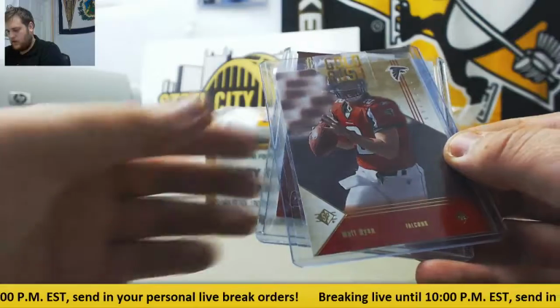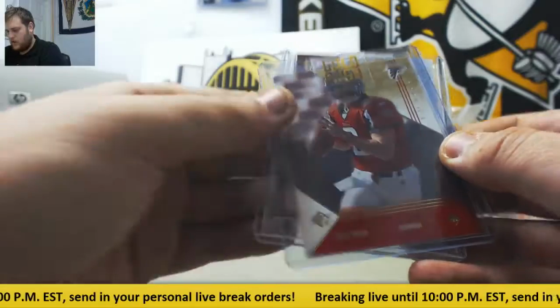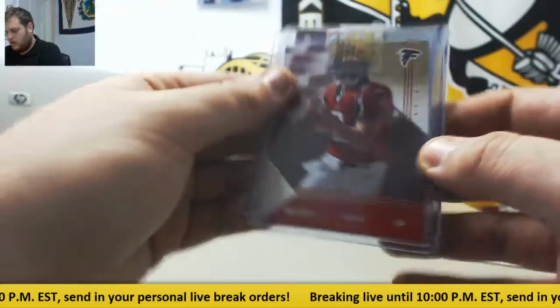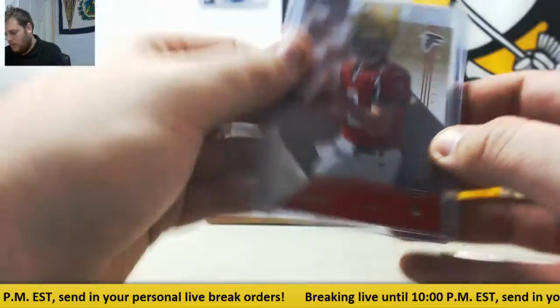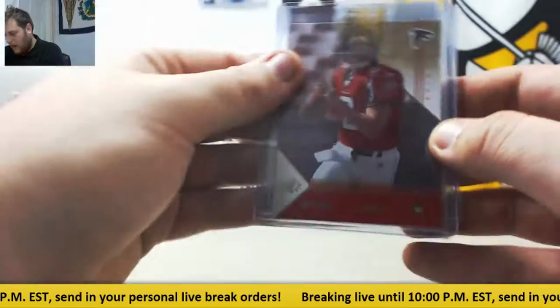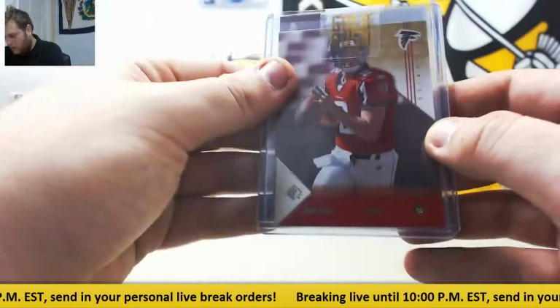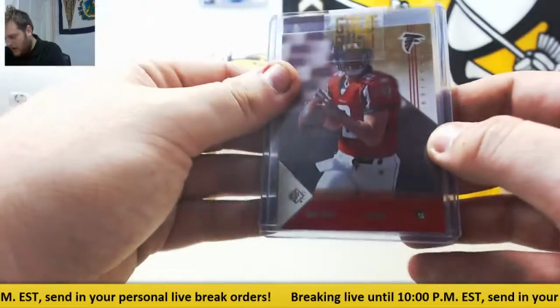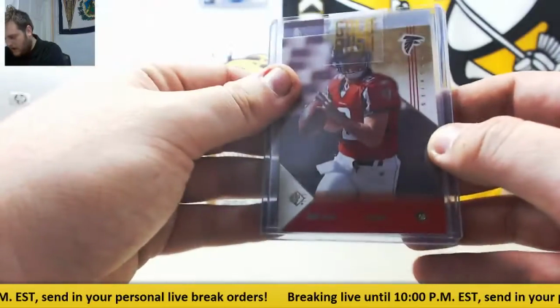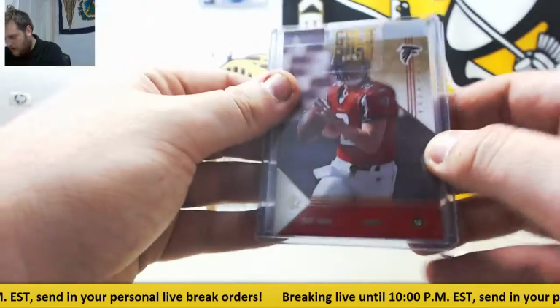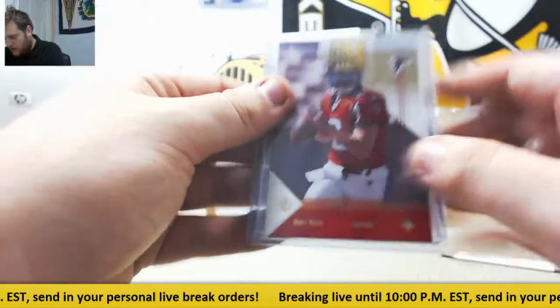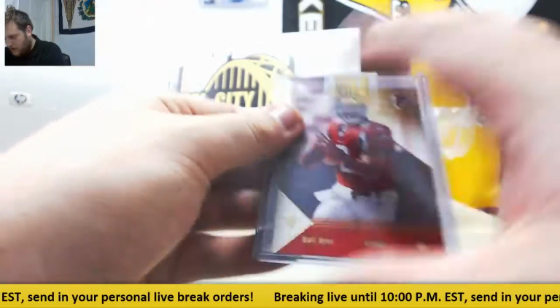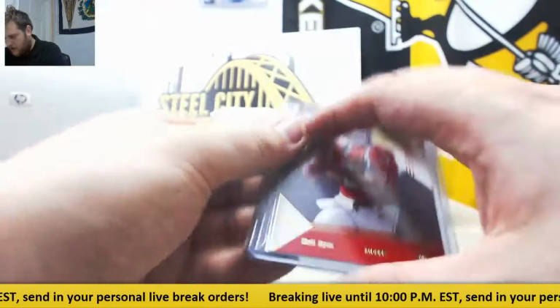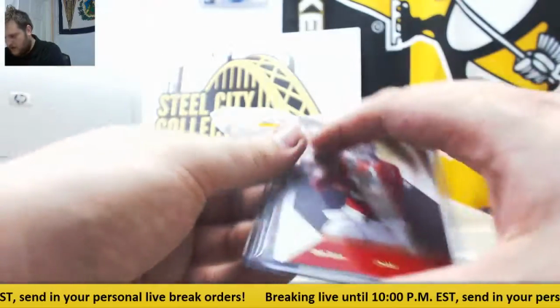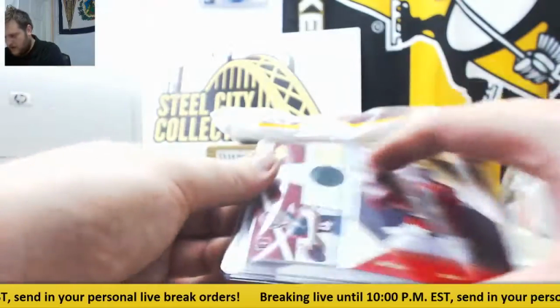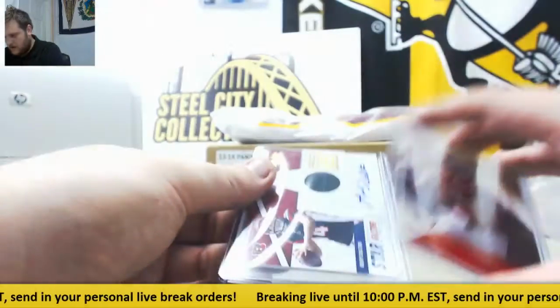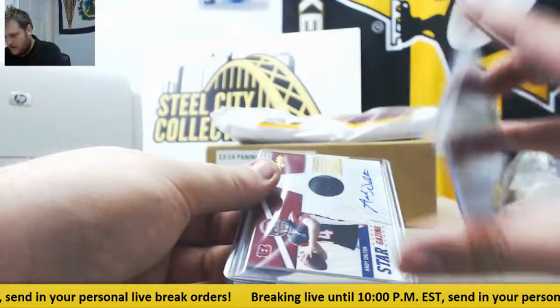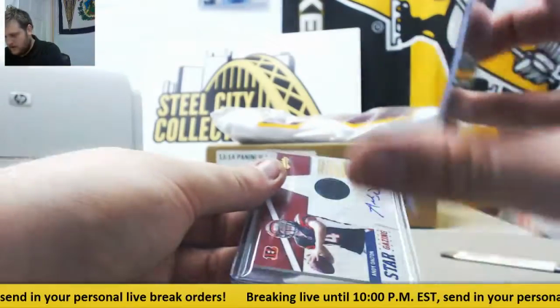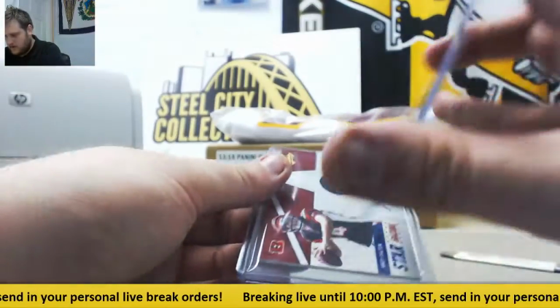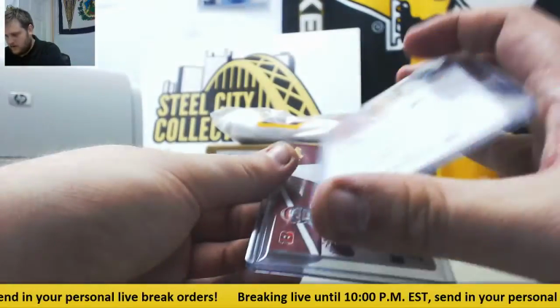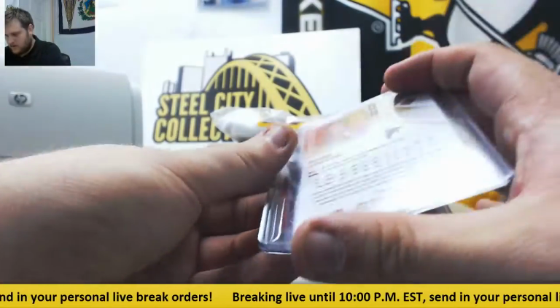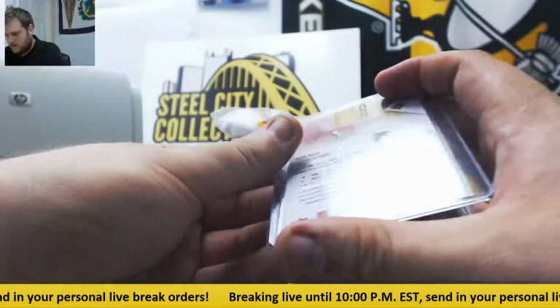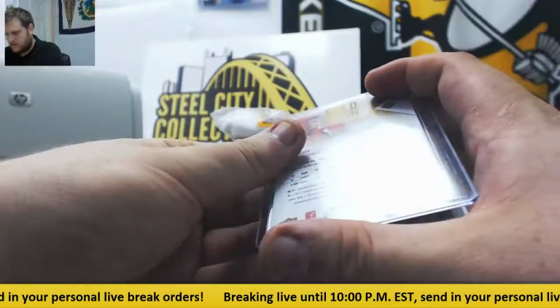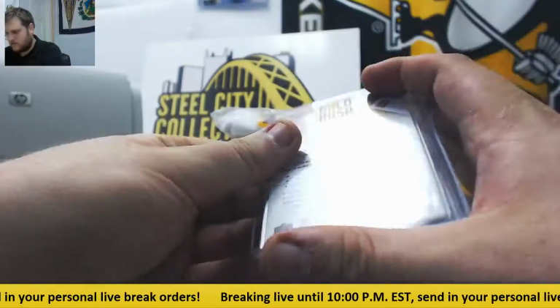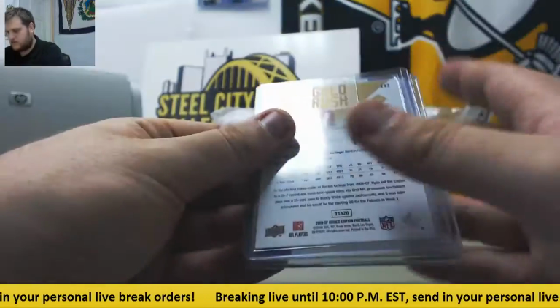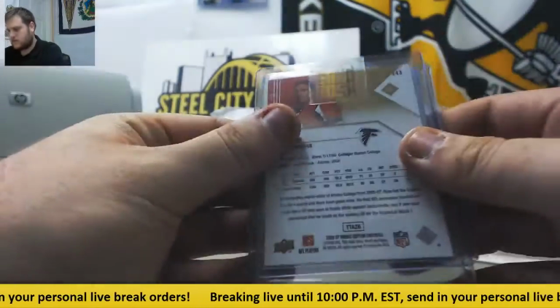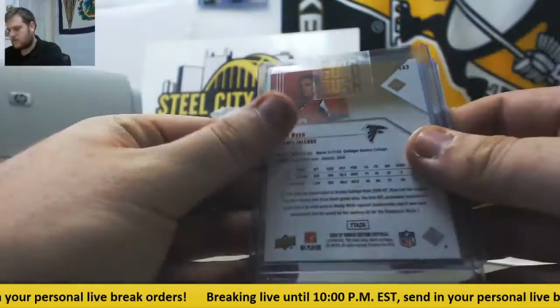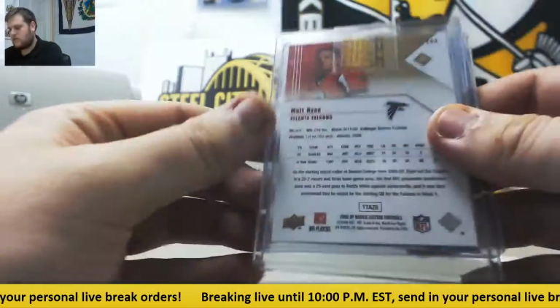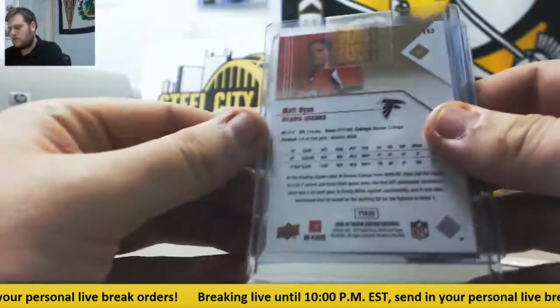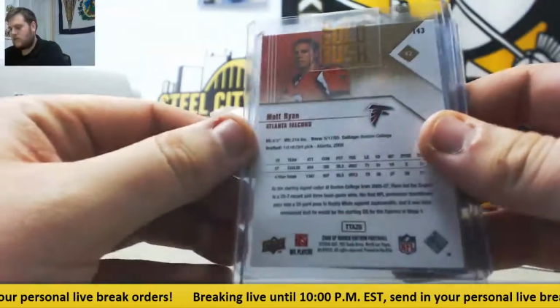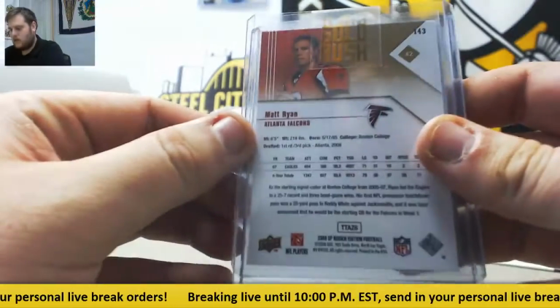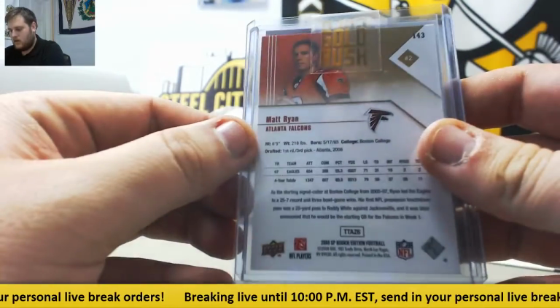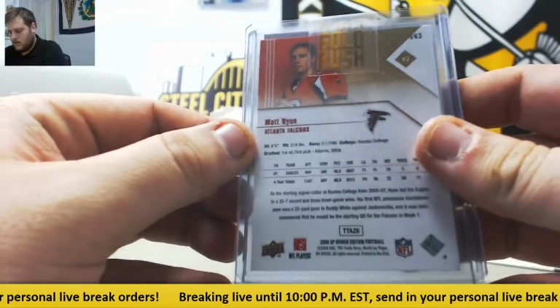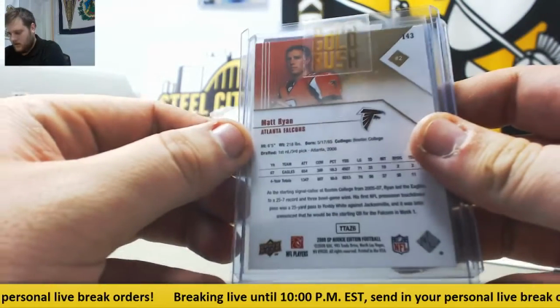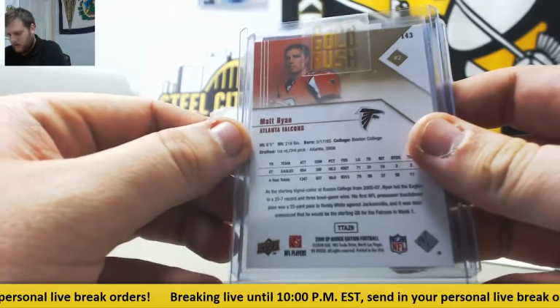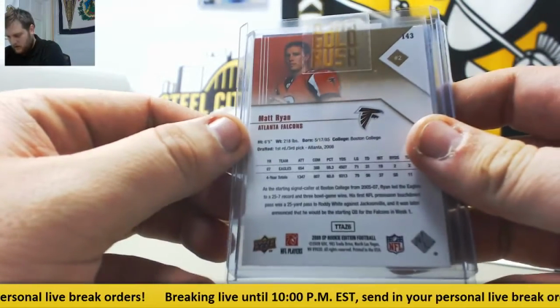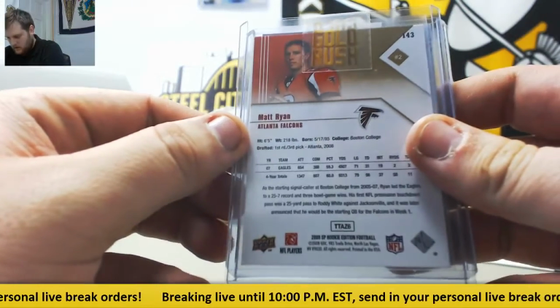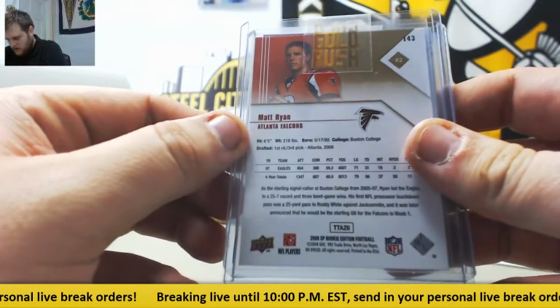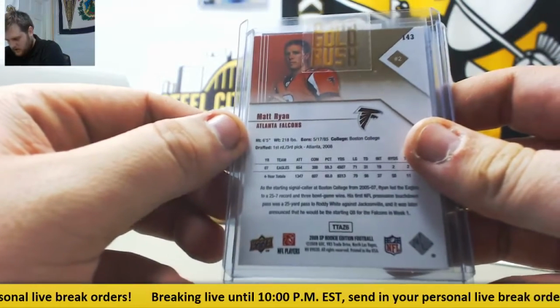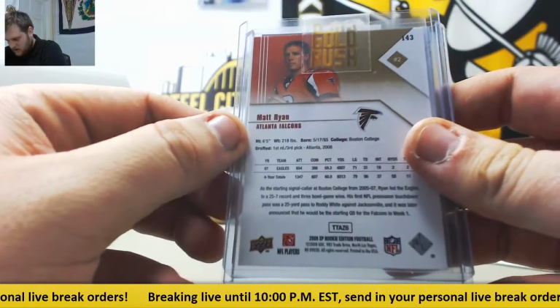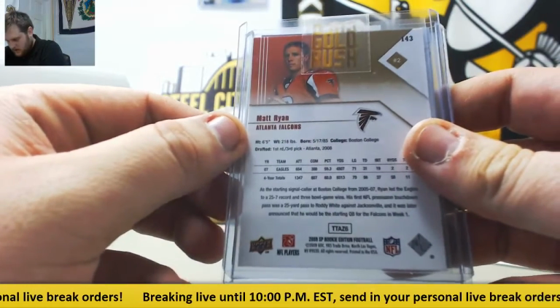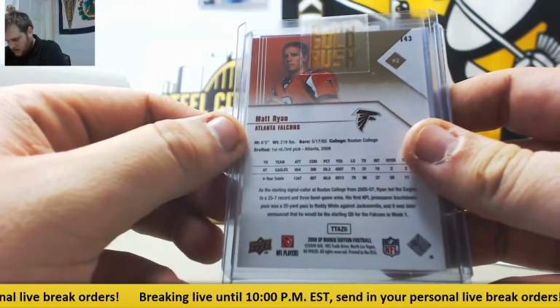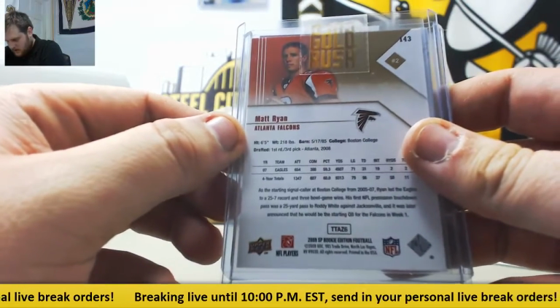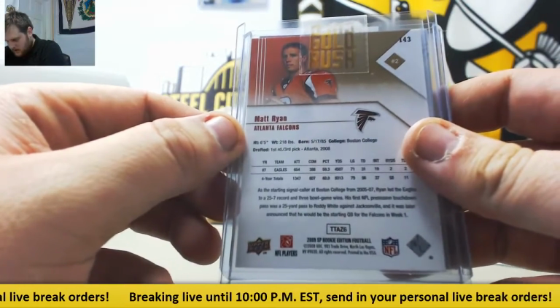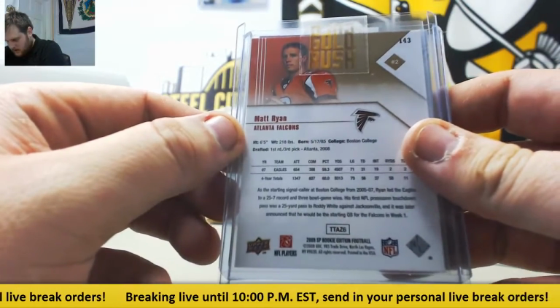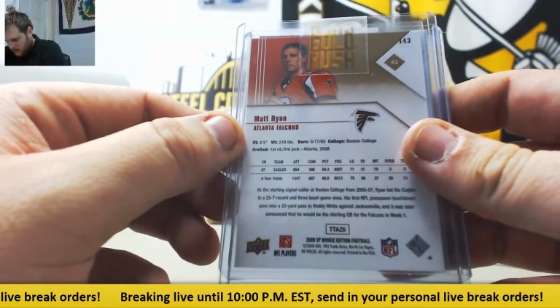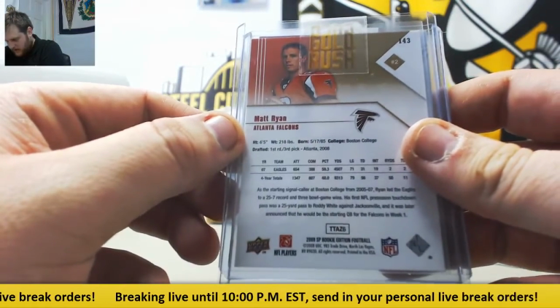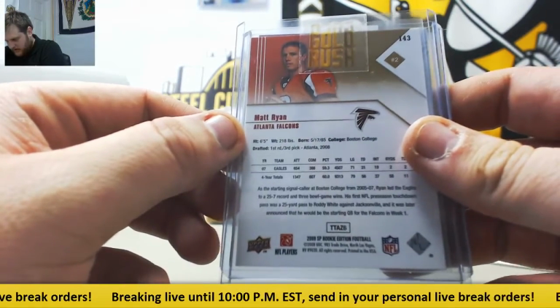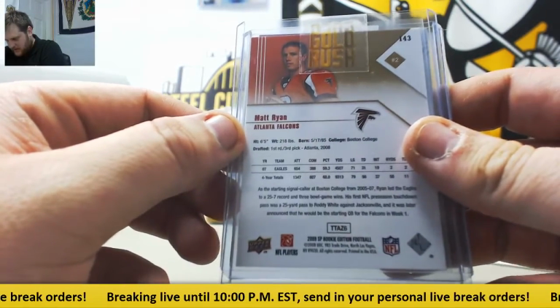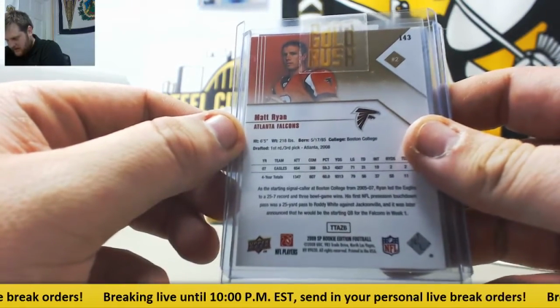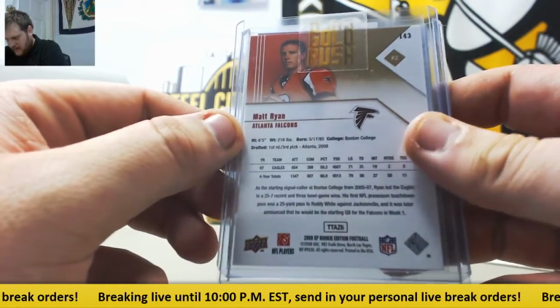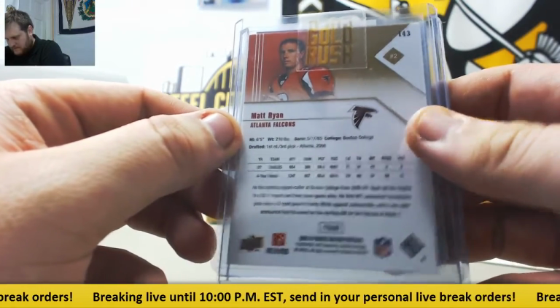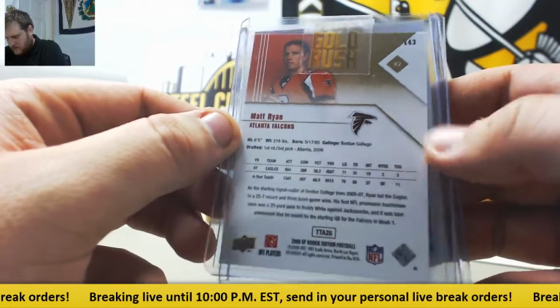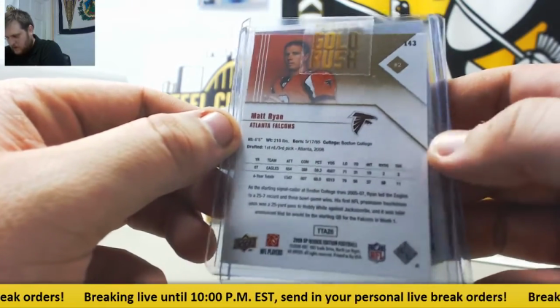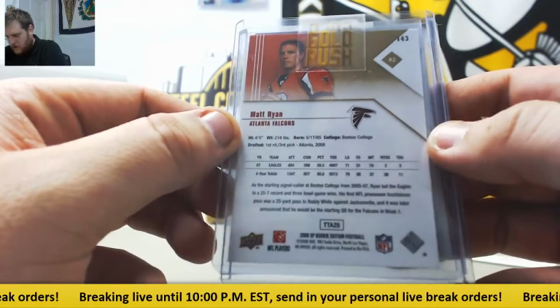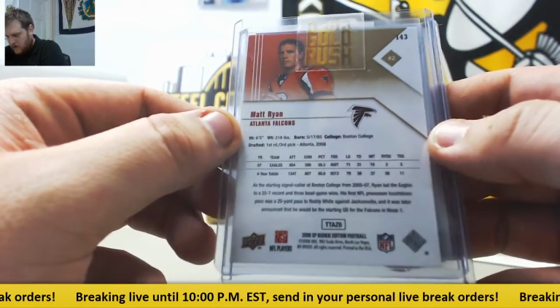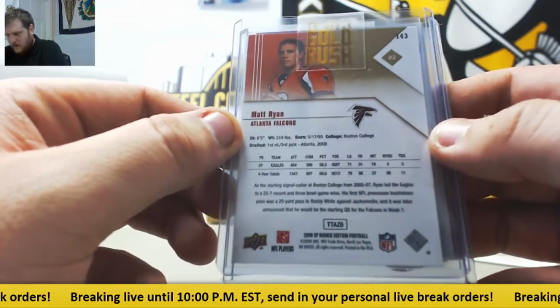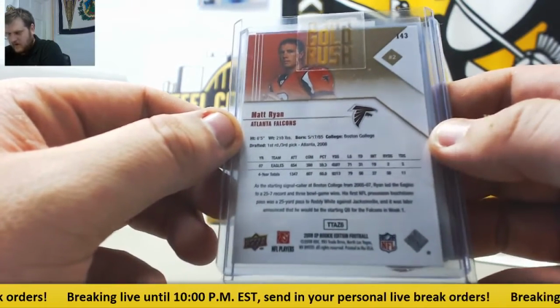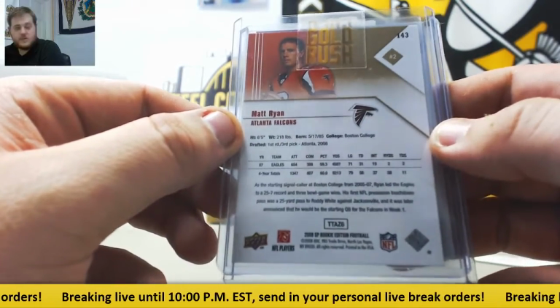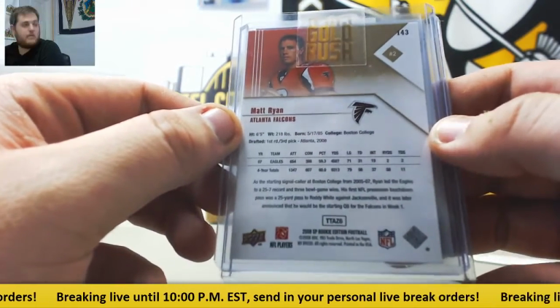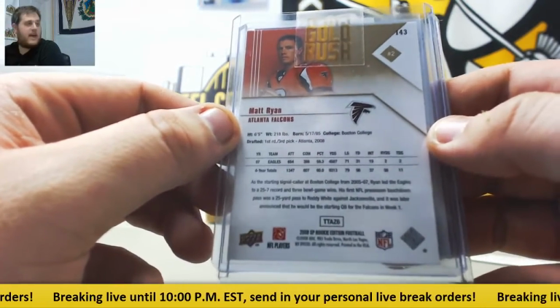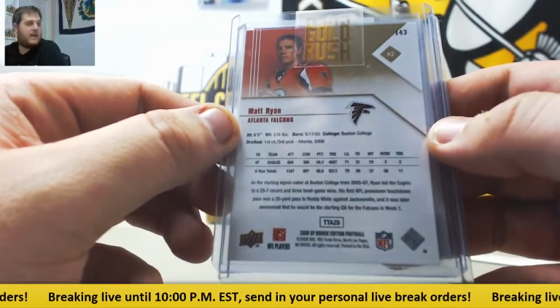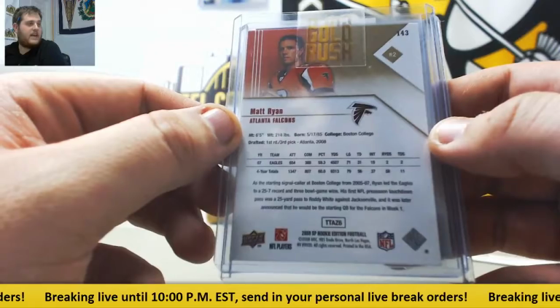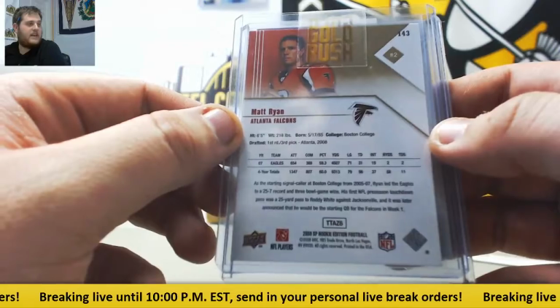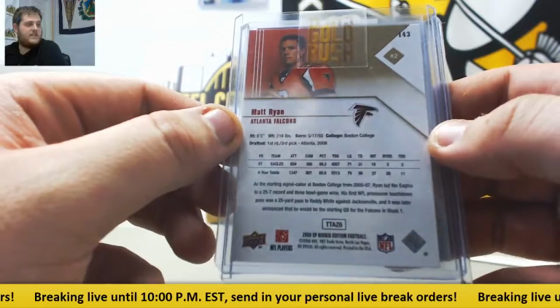Matt Ryan, Rookie — 2008 SP Rookie Edition. Matty Ice.